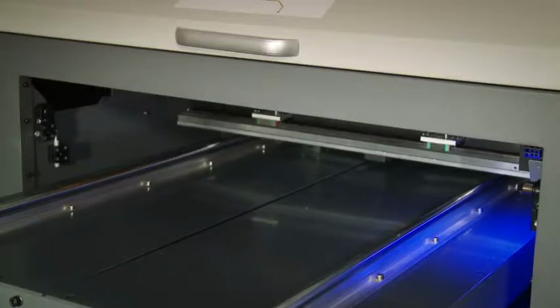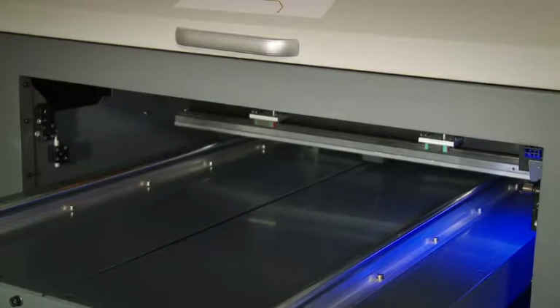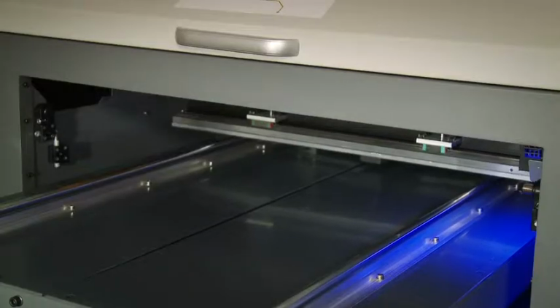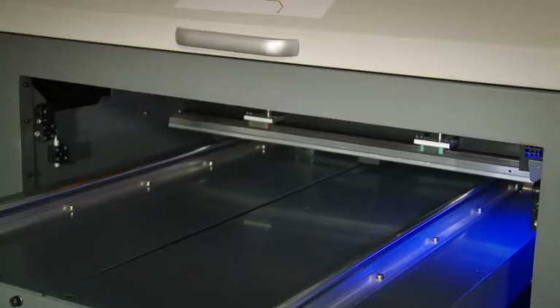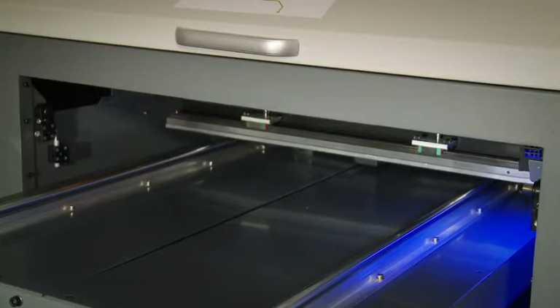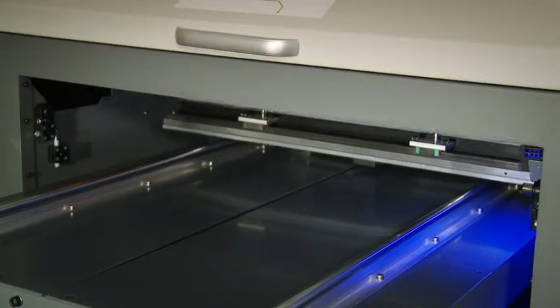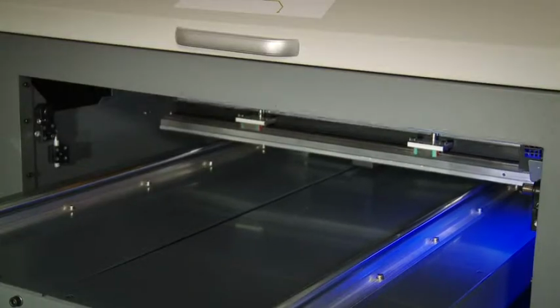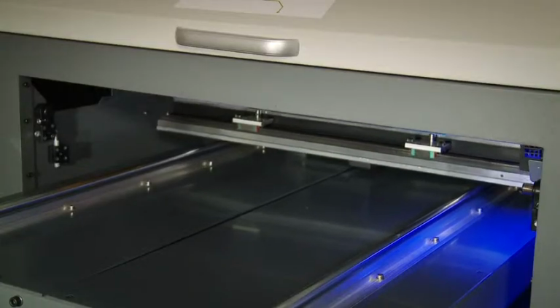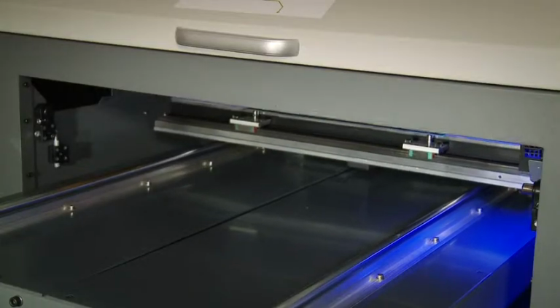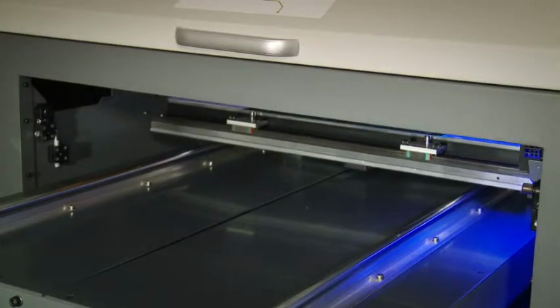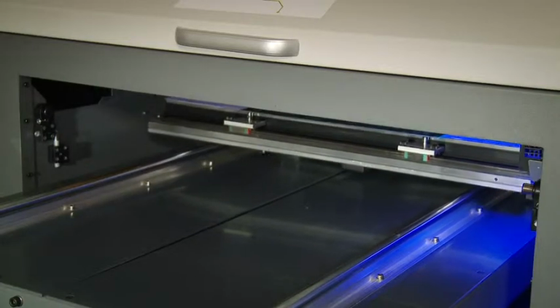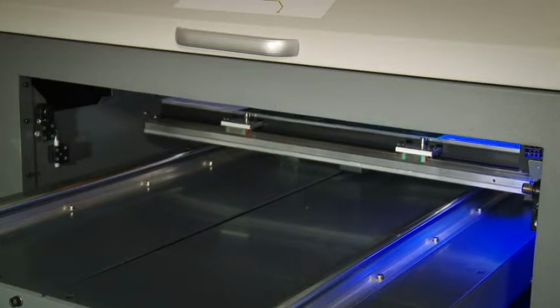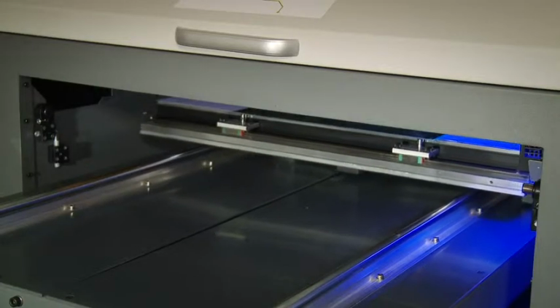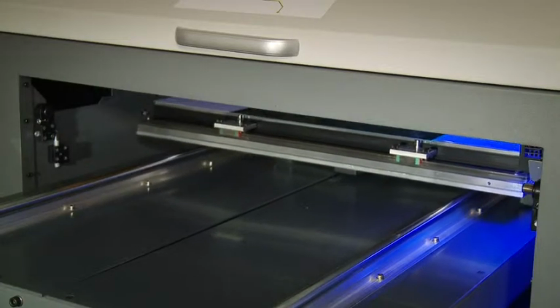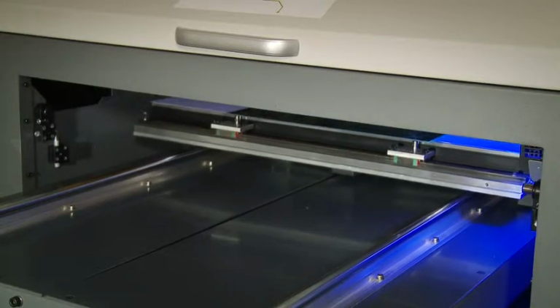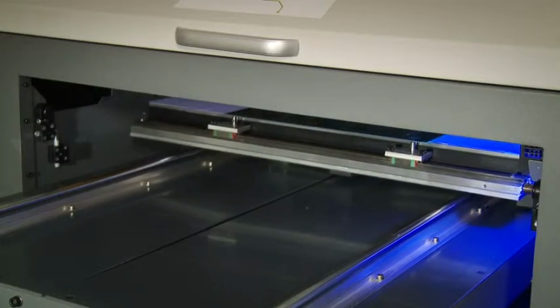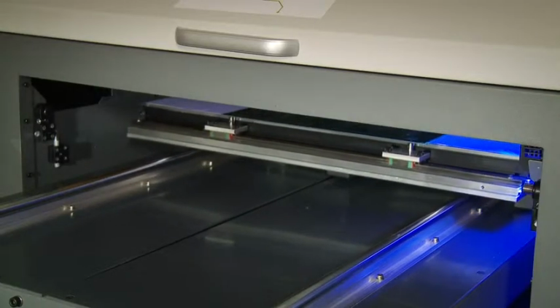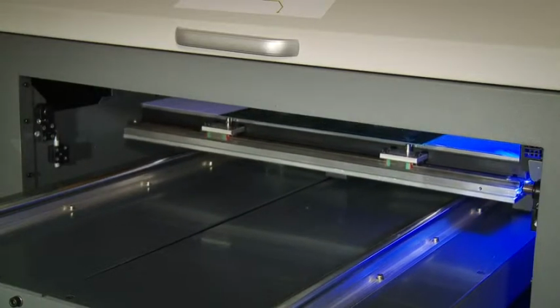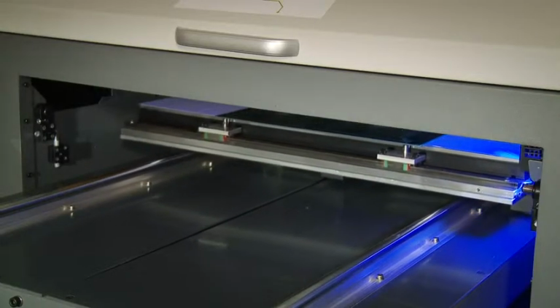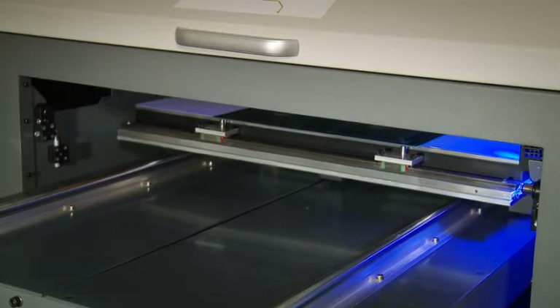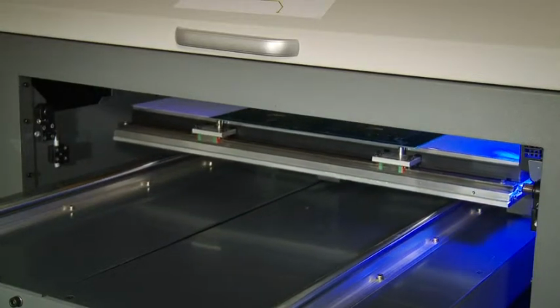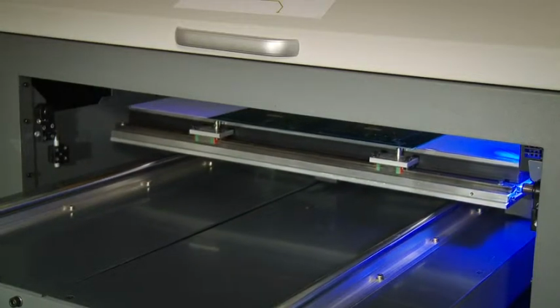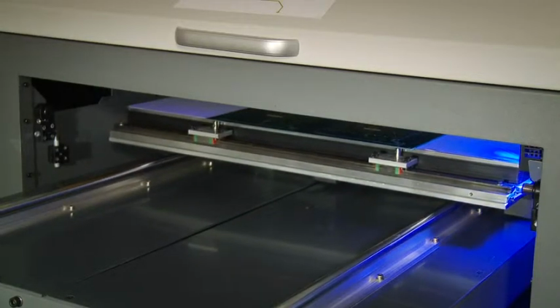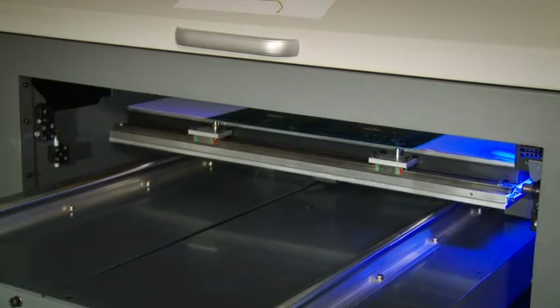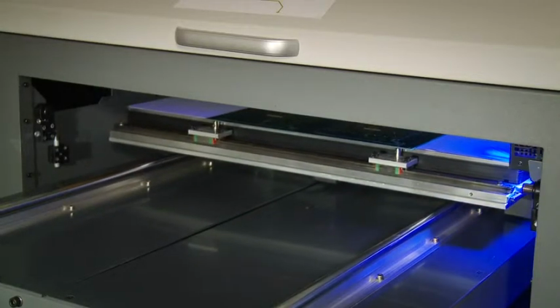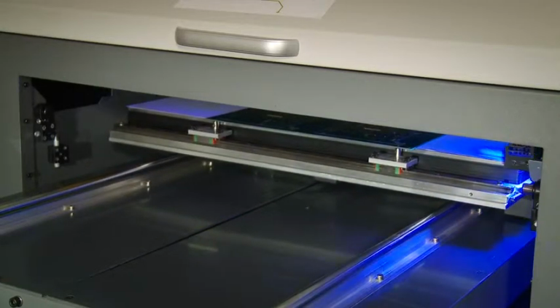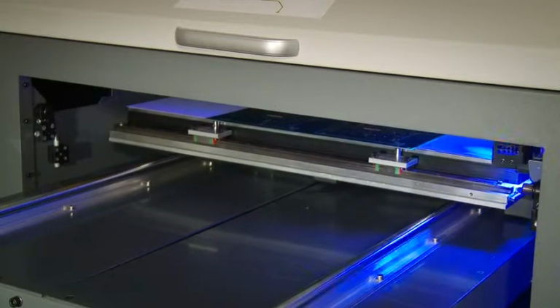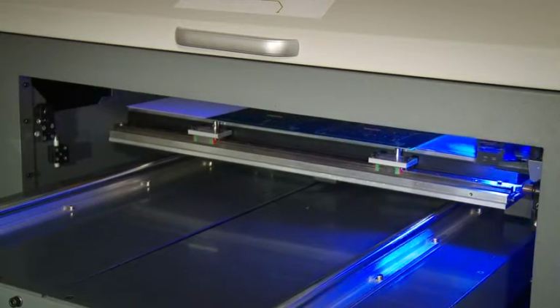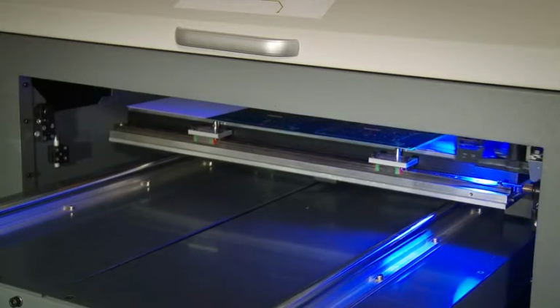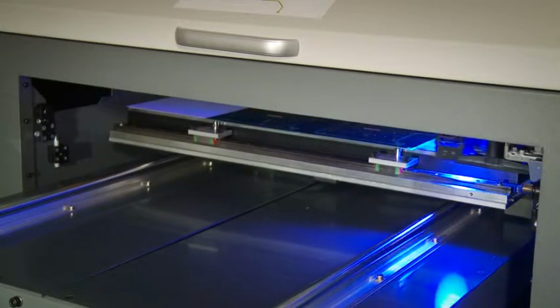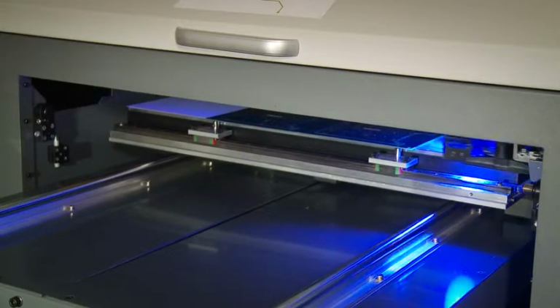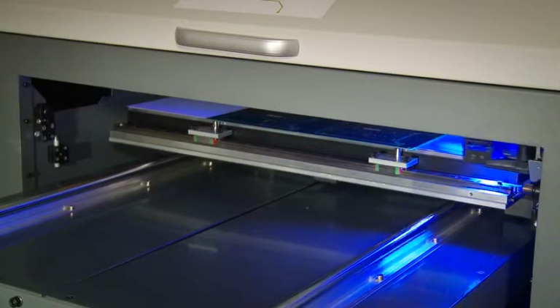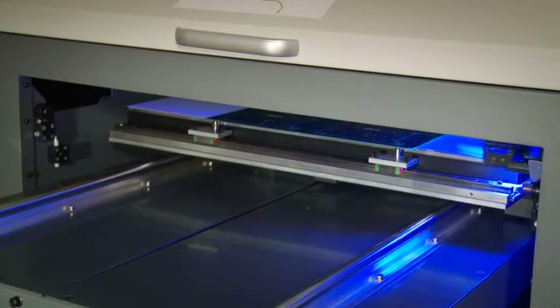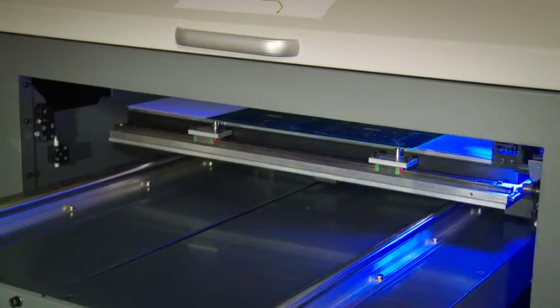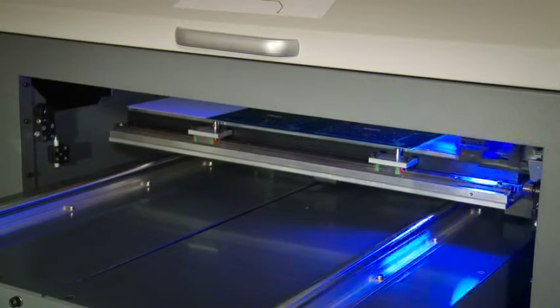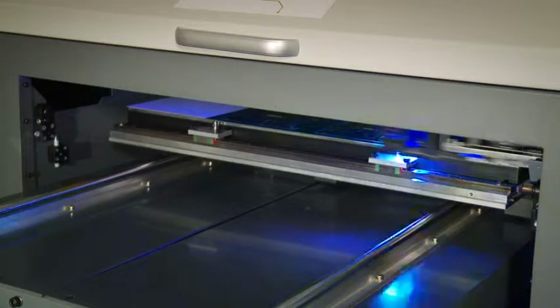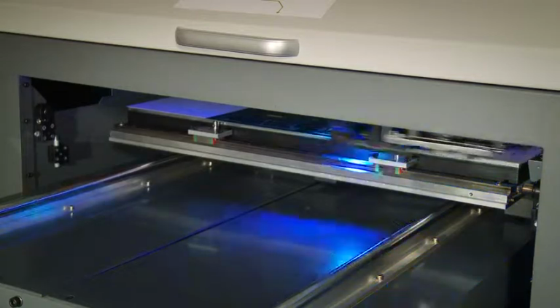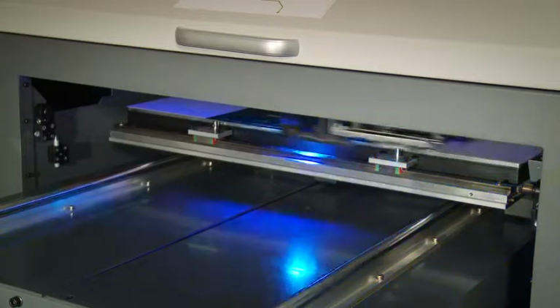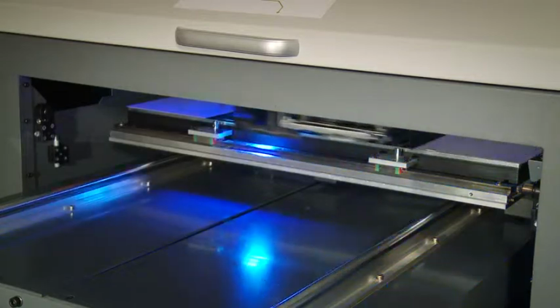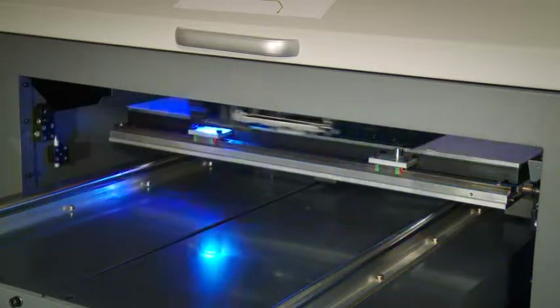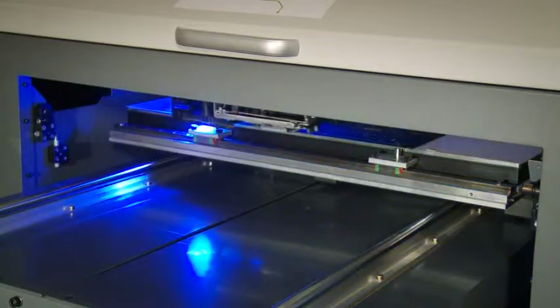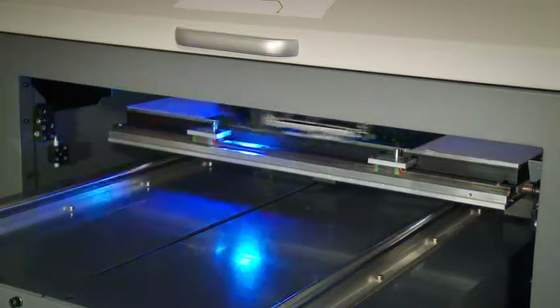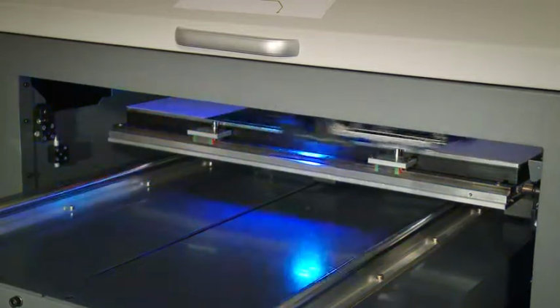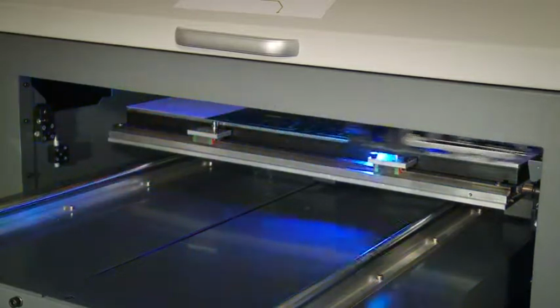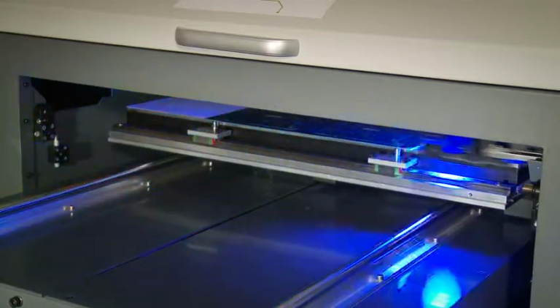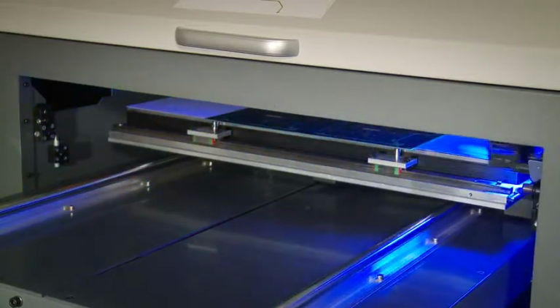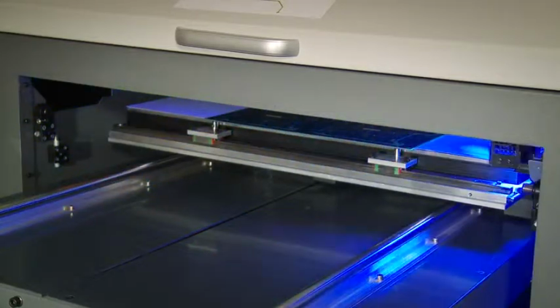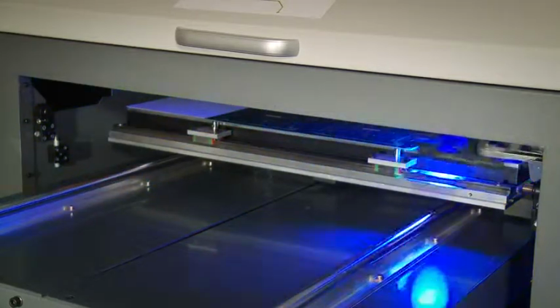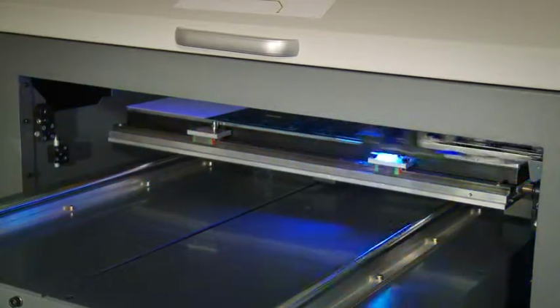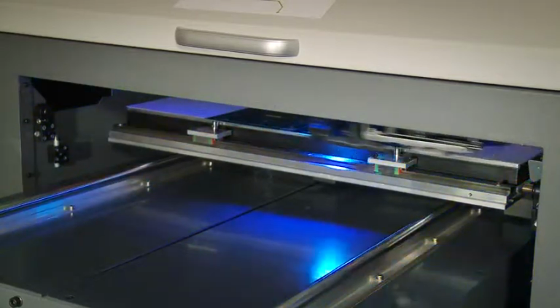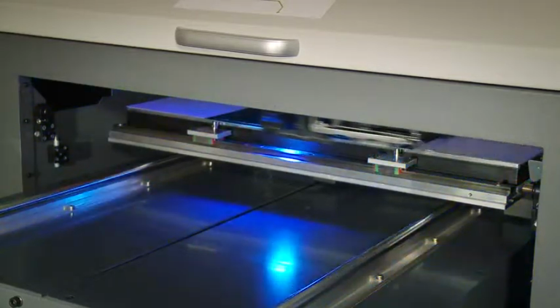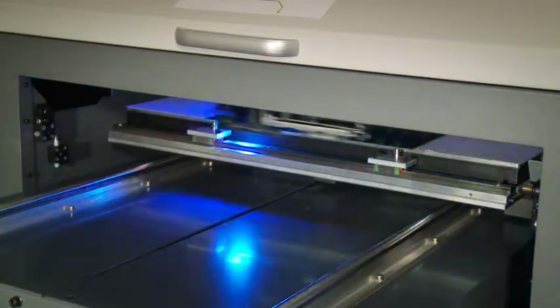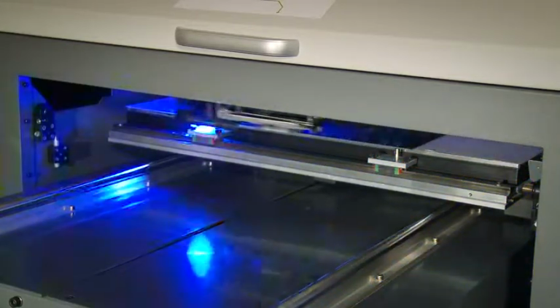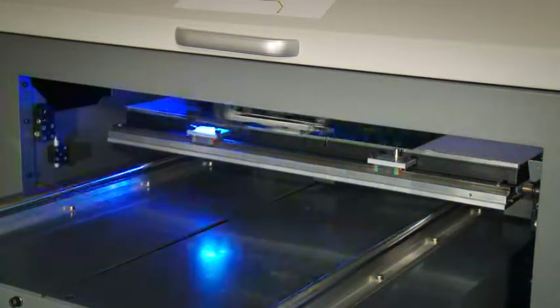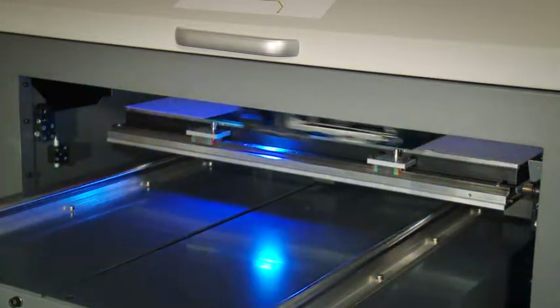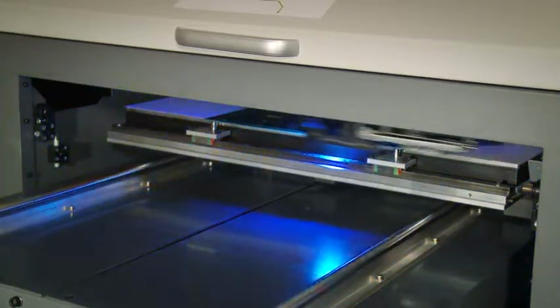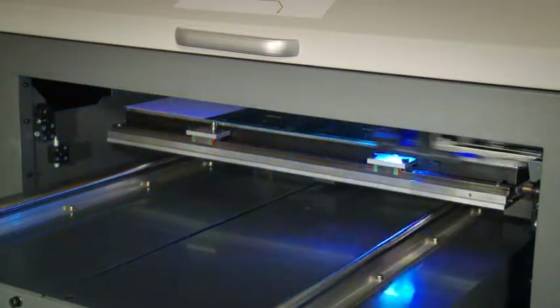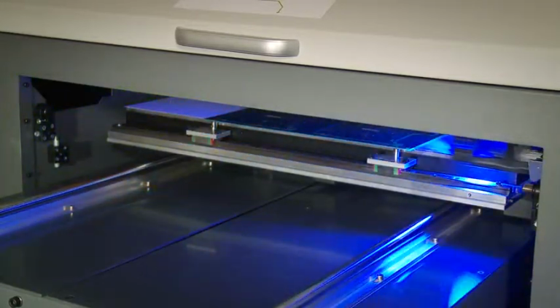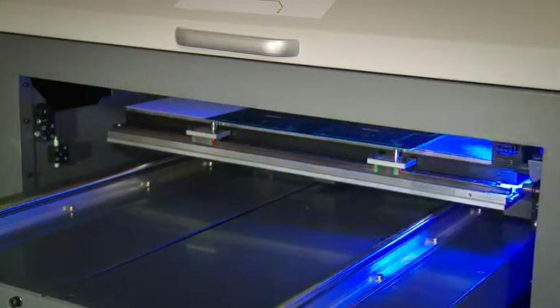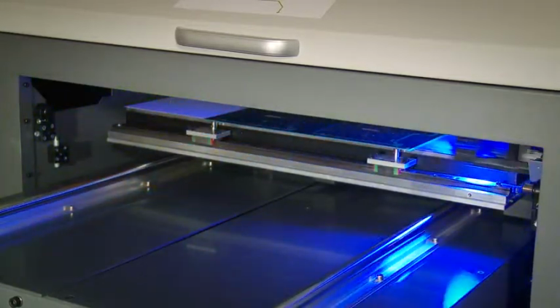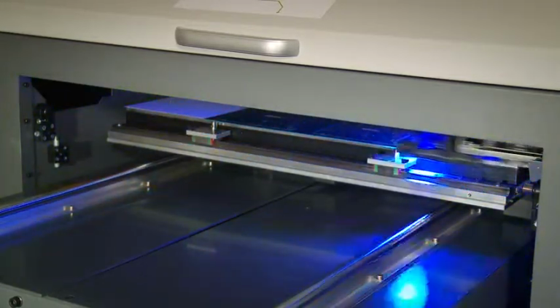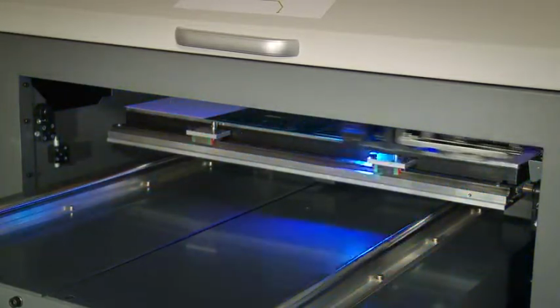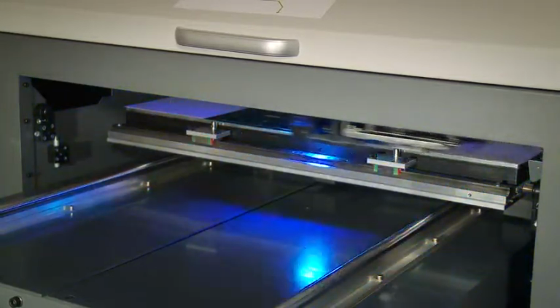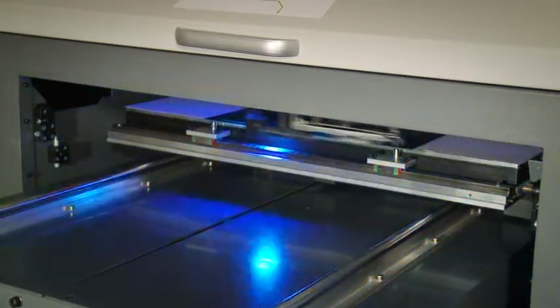The twin model works with a two-head arrangement and therefore achieves faster print speeds and the ability to print different colors simultaneously.